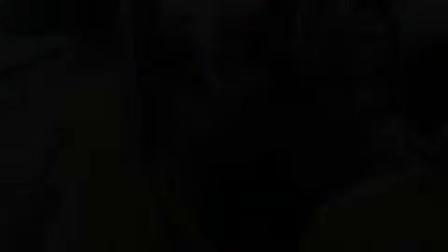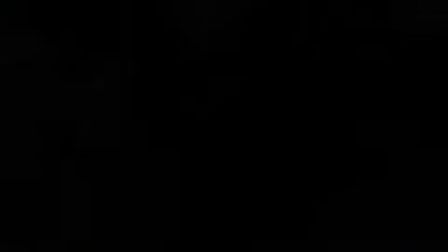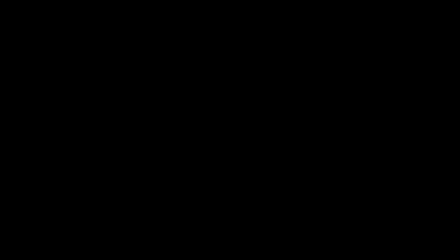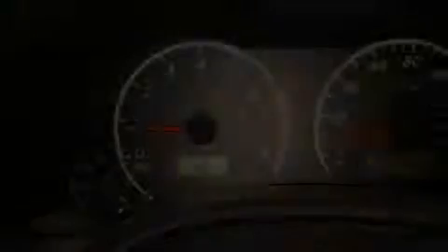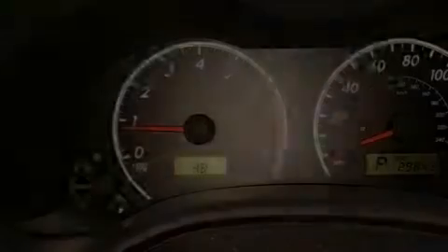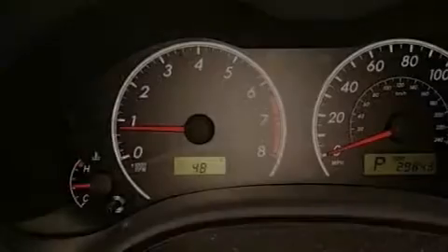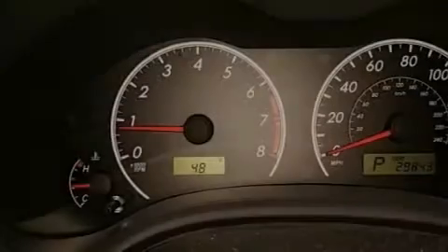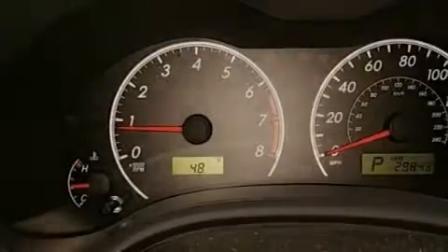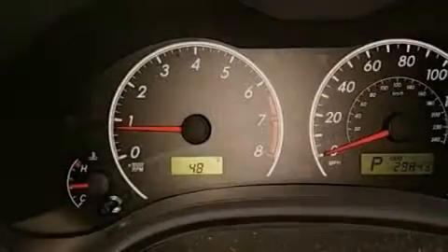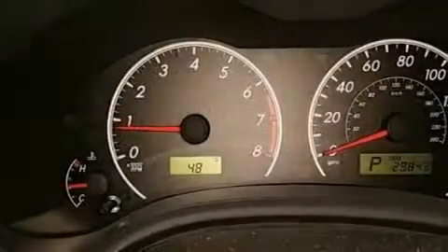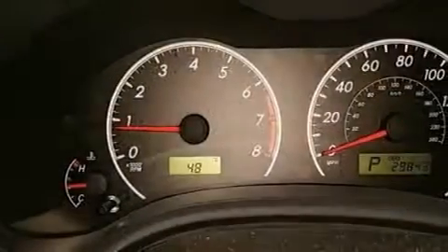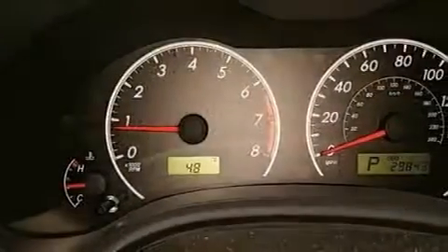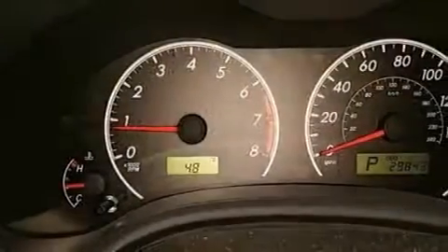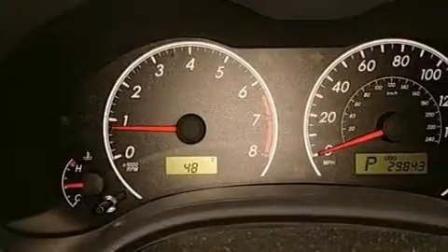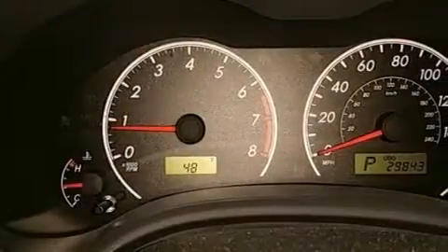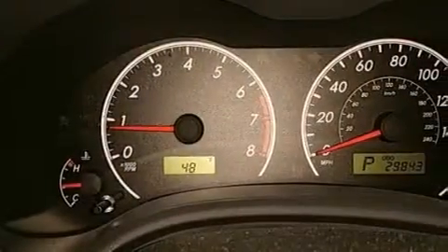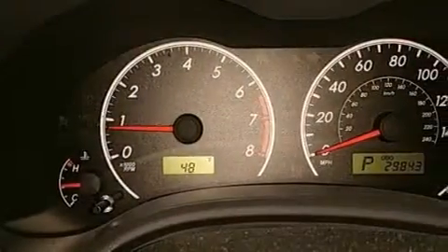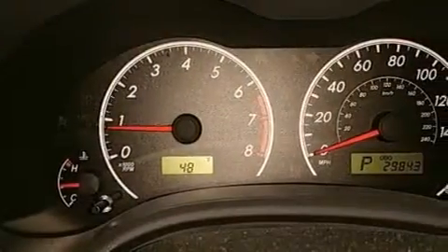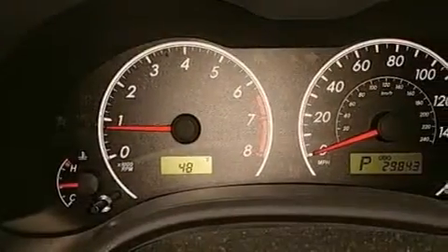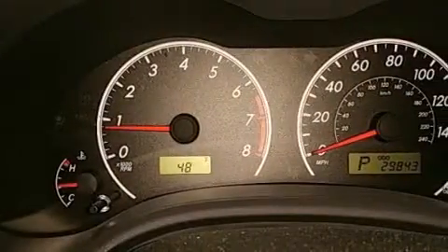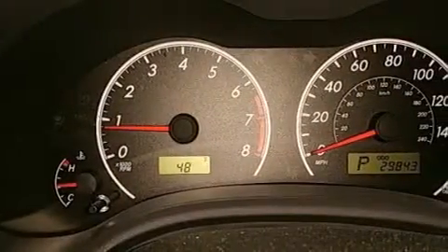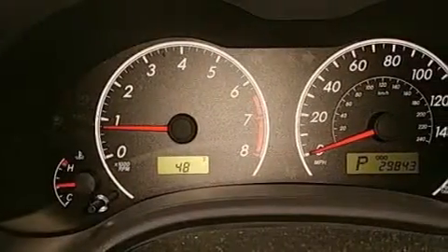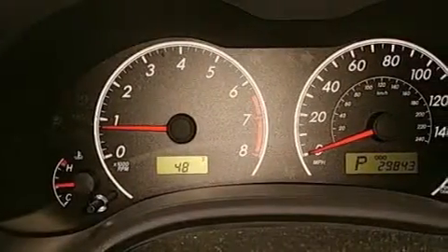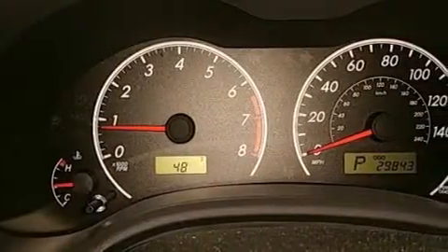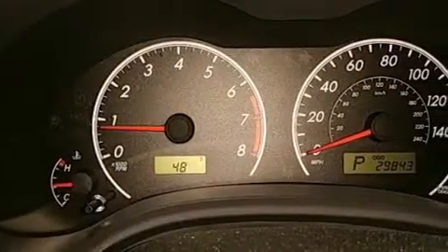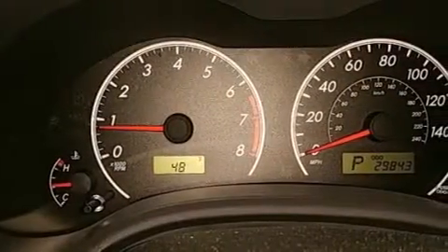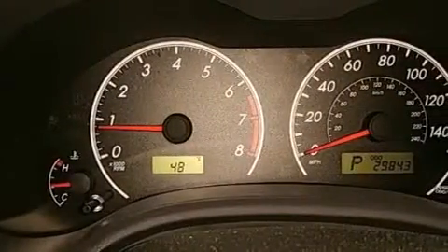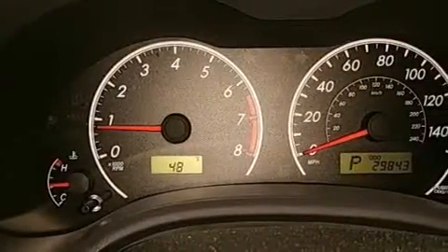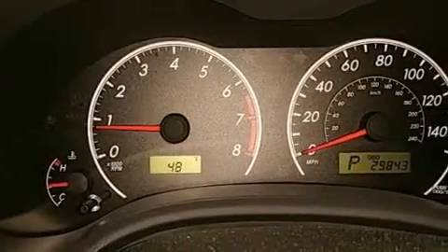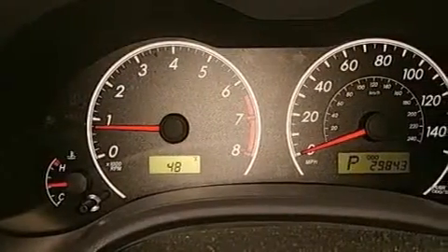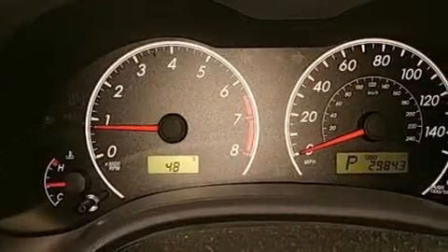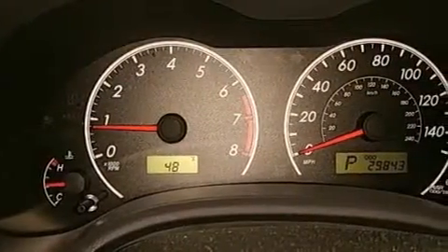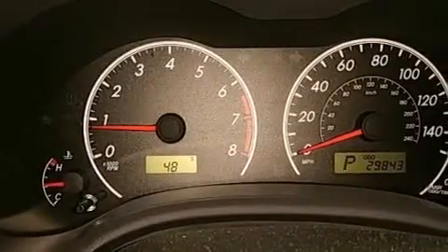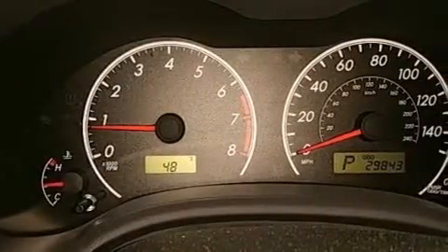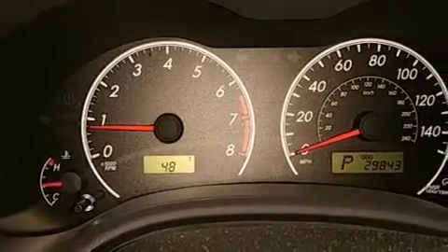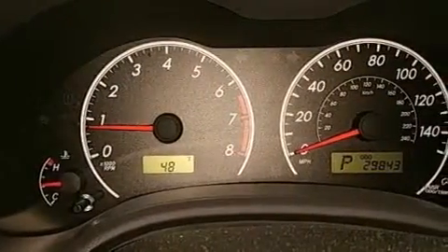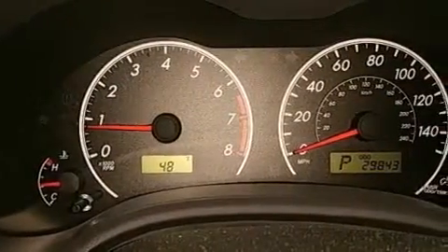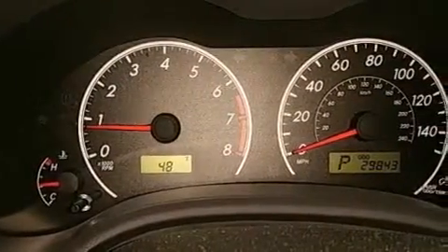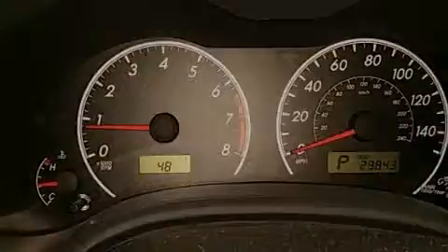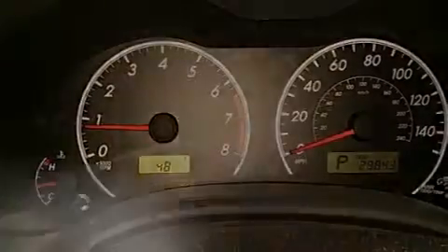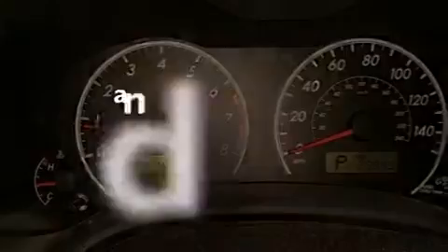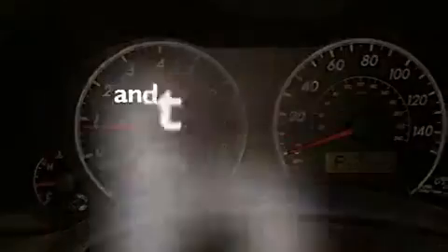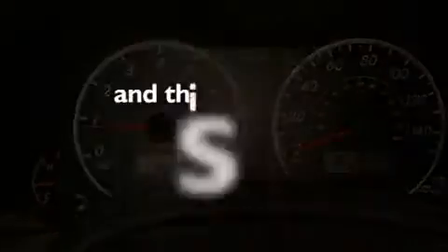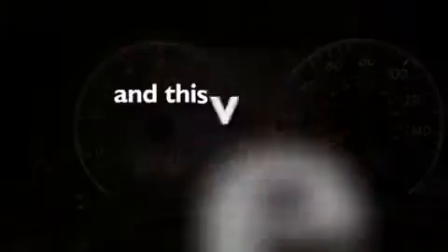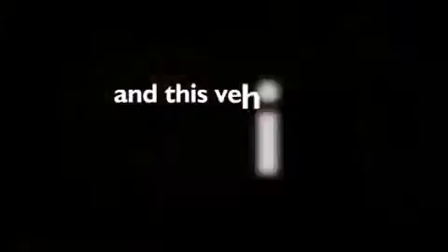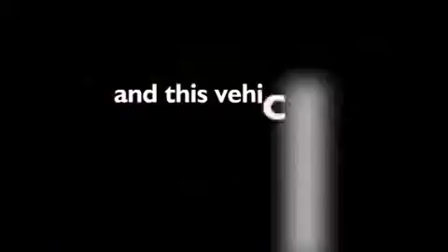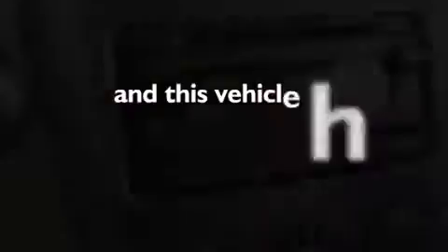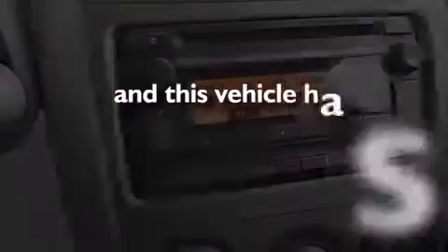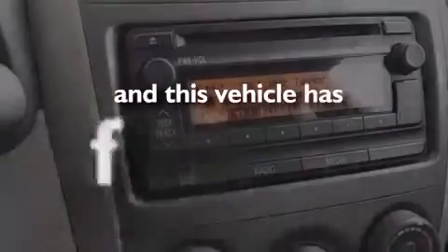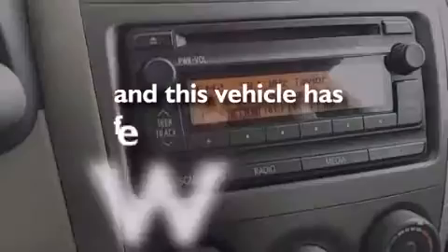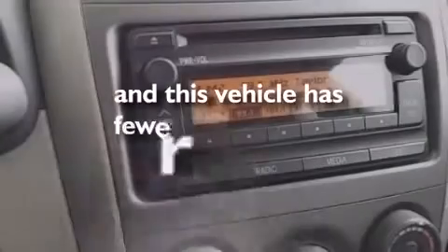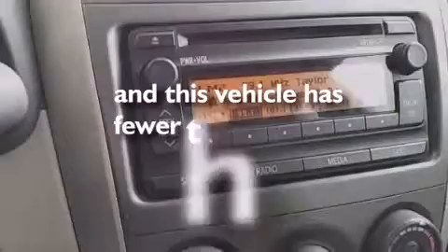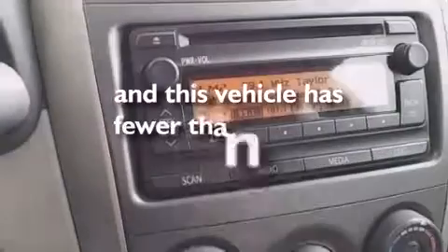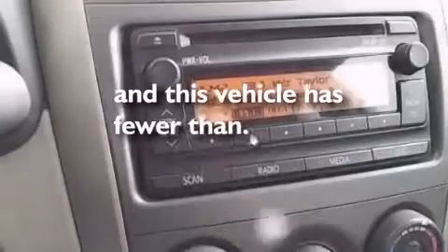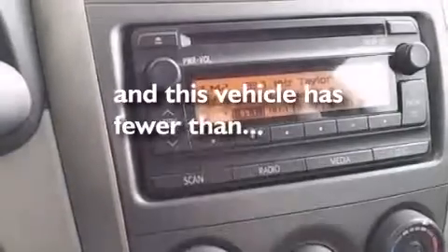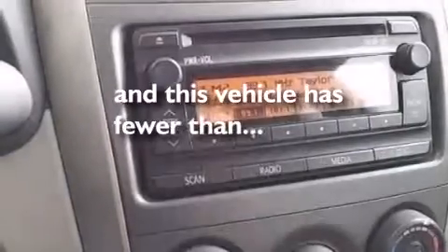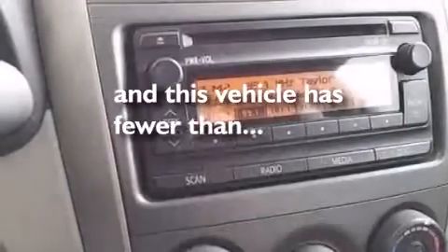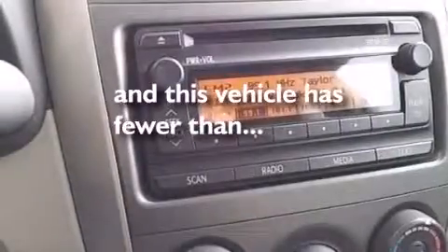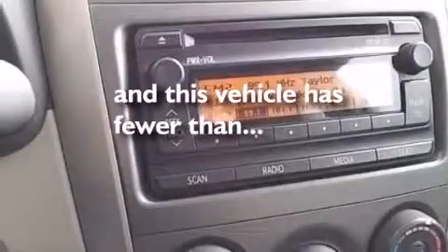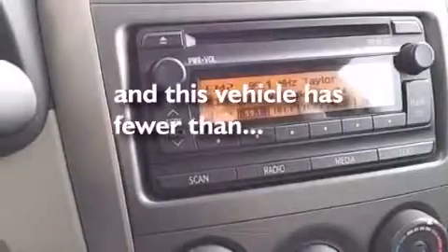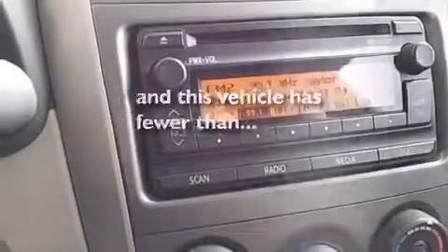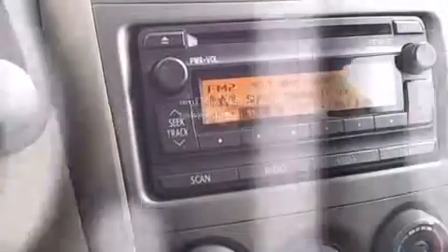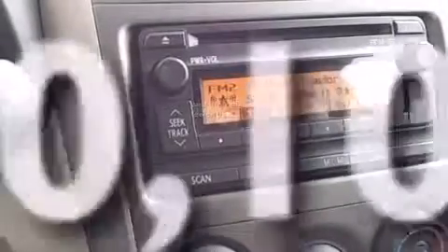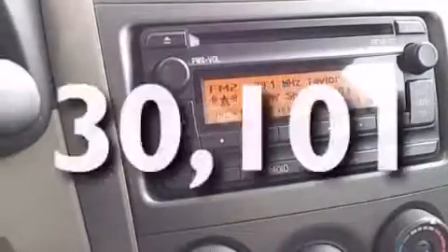Additional features include a pass-through rear seat, a rear window defroster, and this vehicle has less than 31,000 miles.